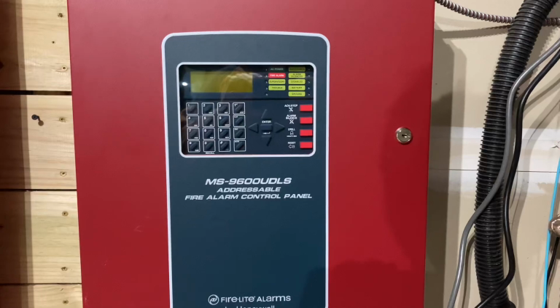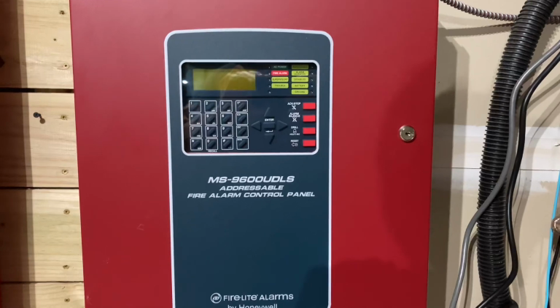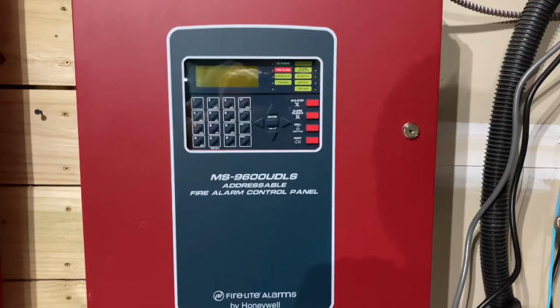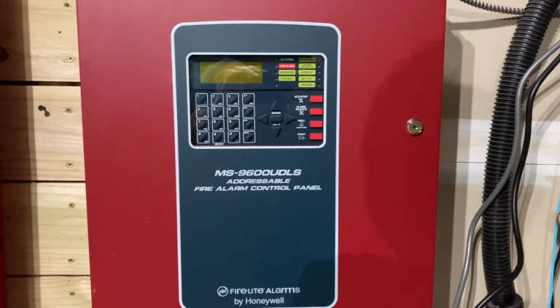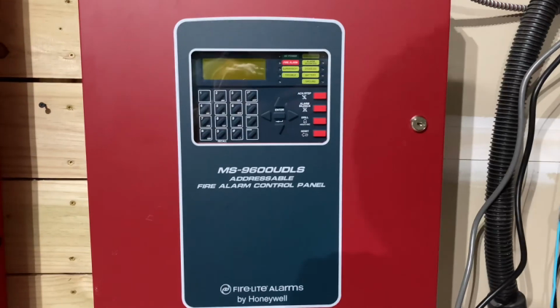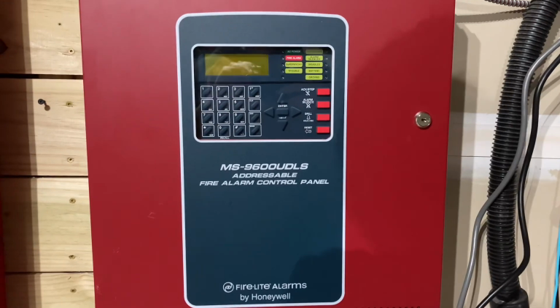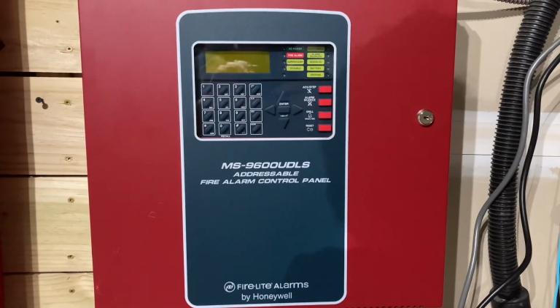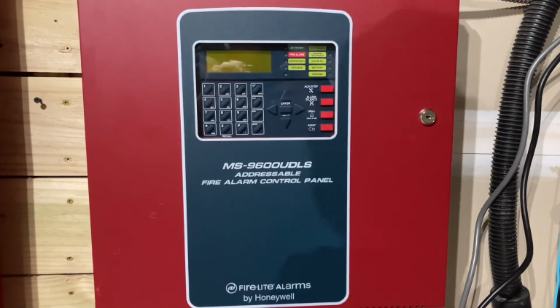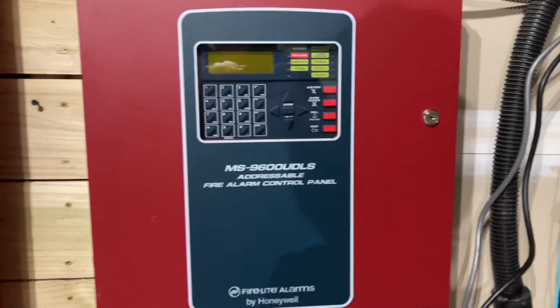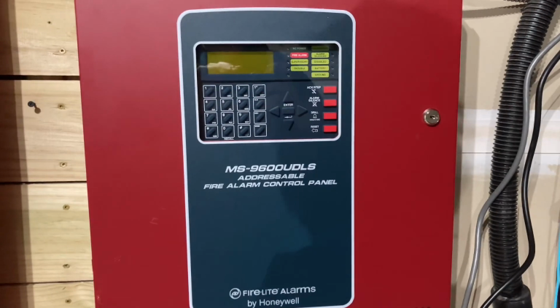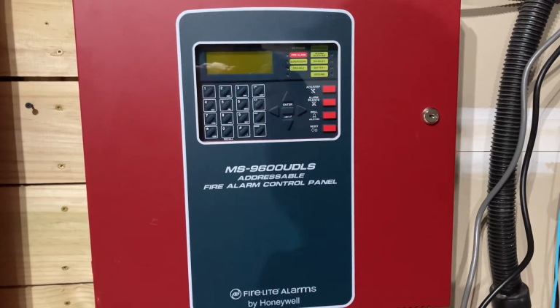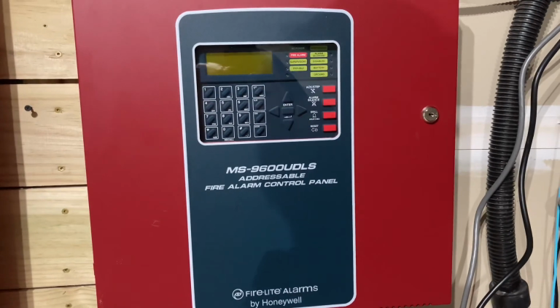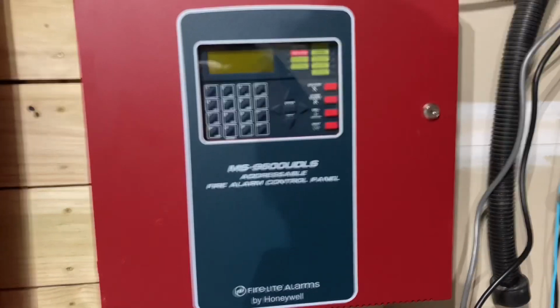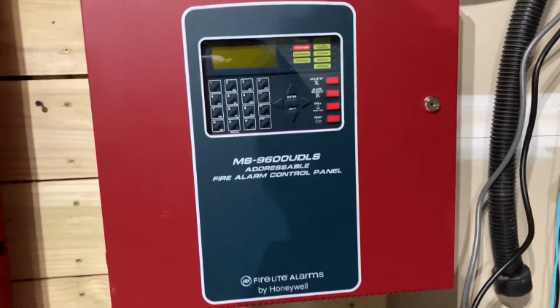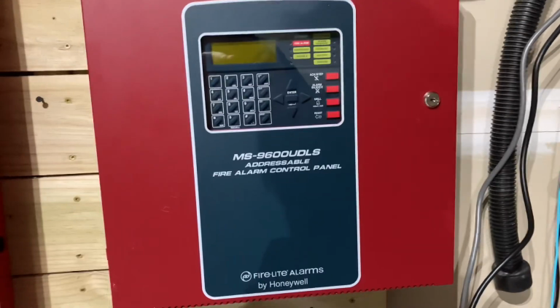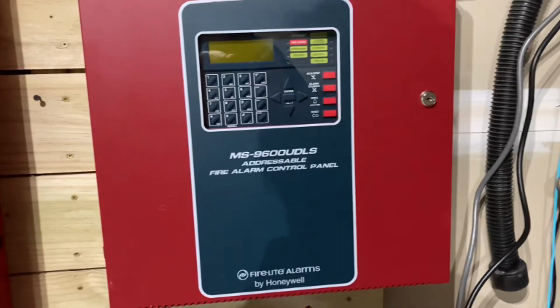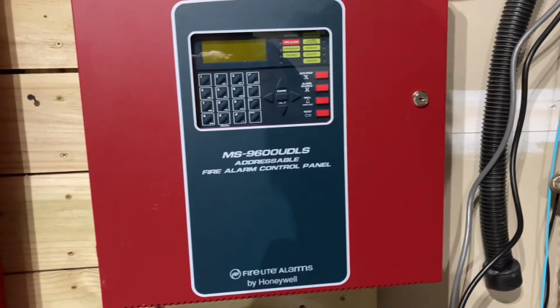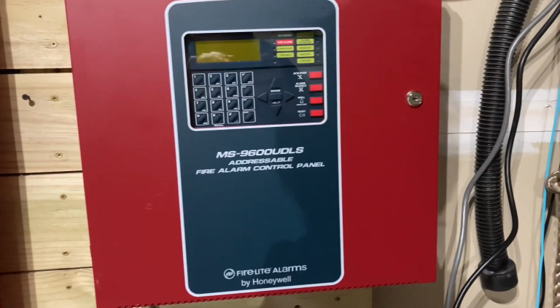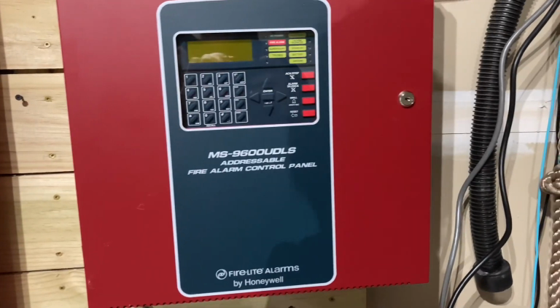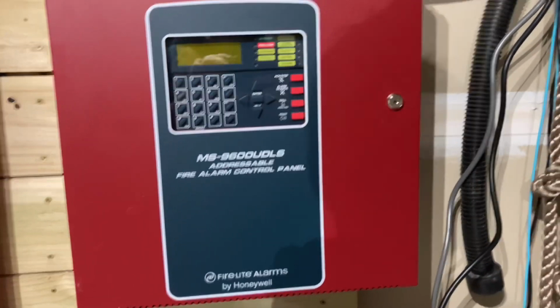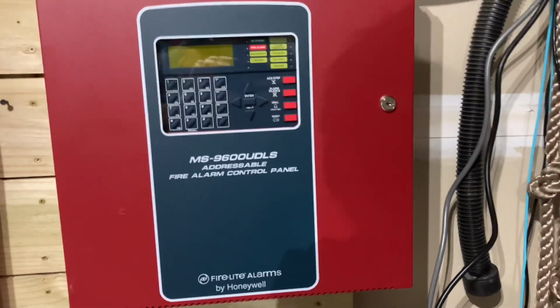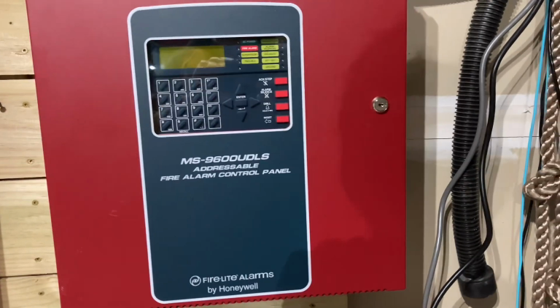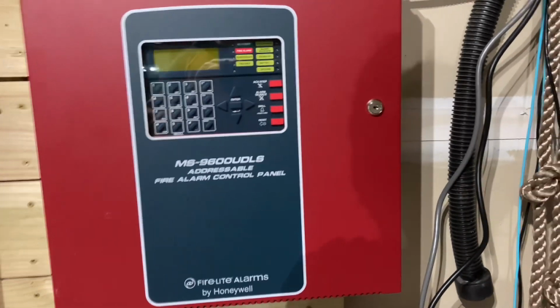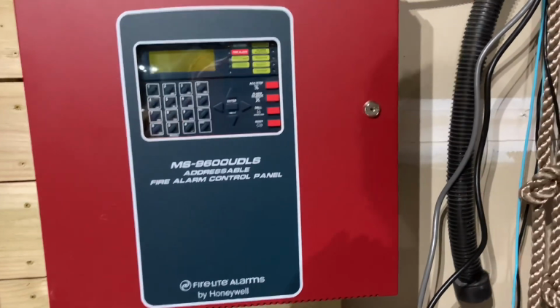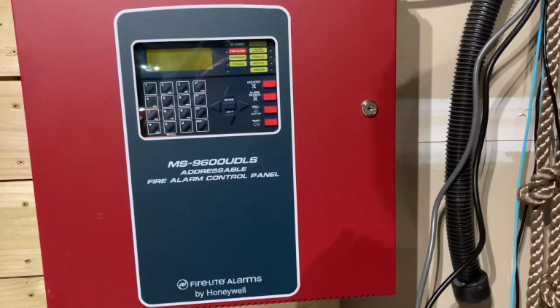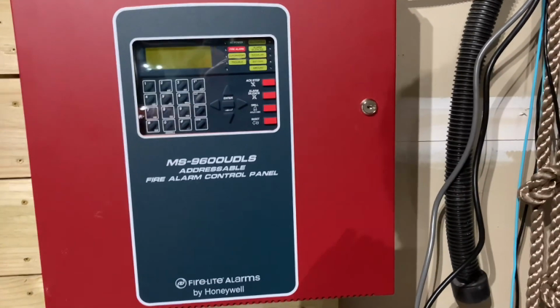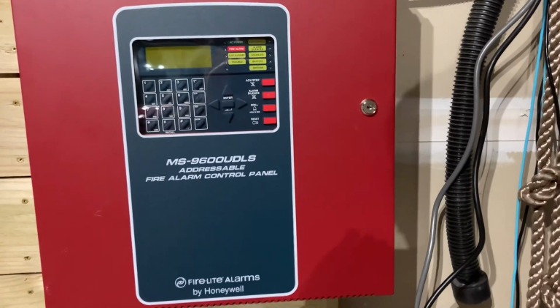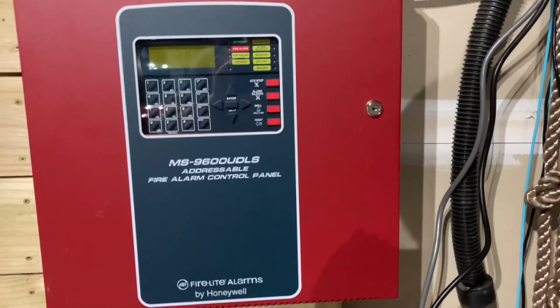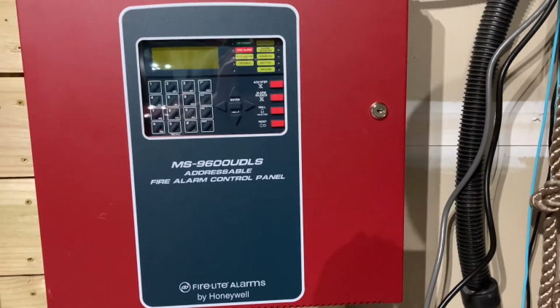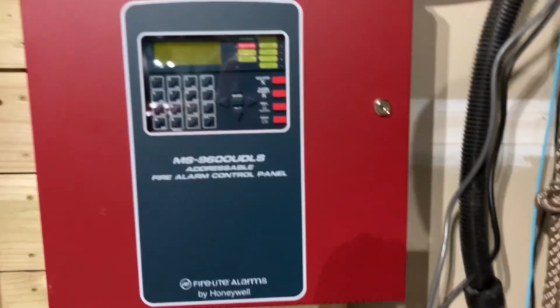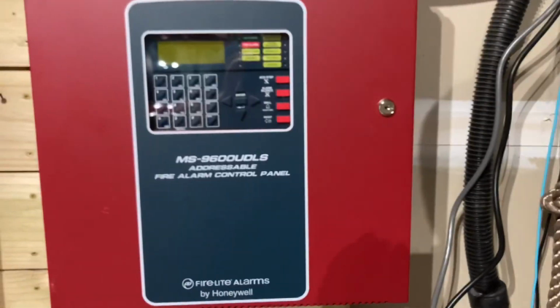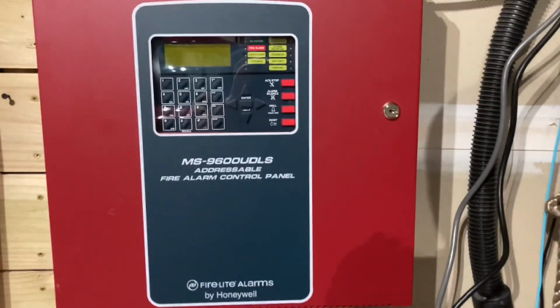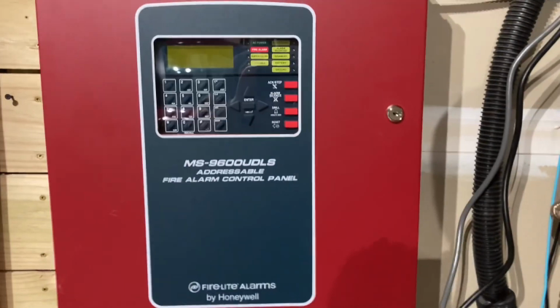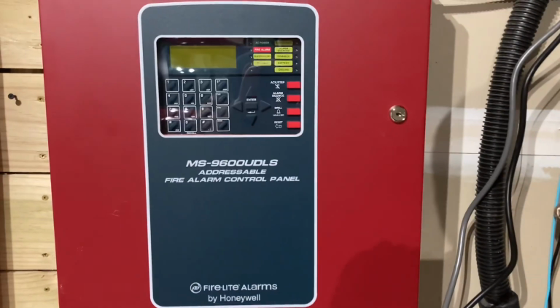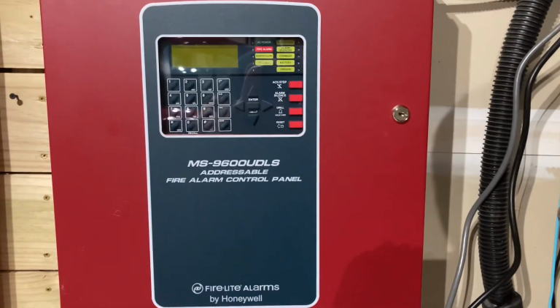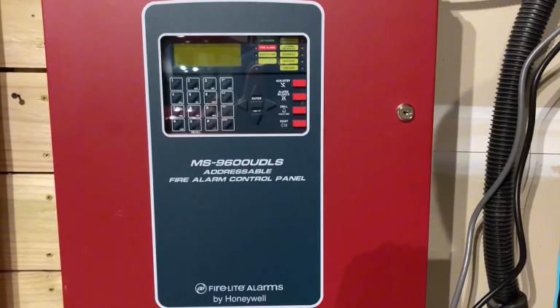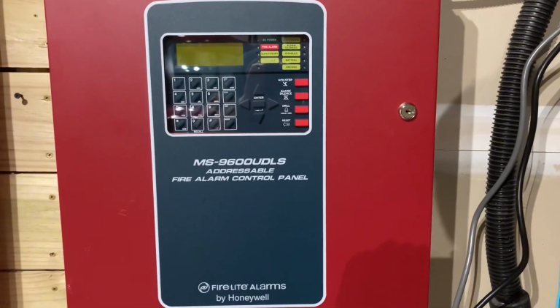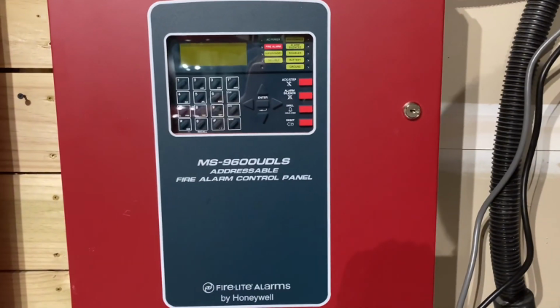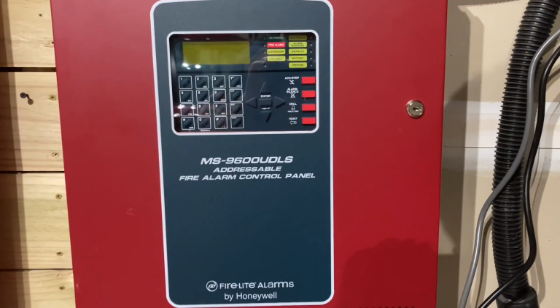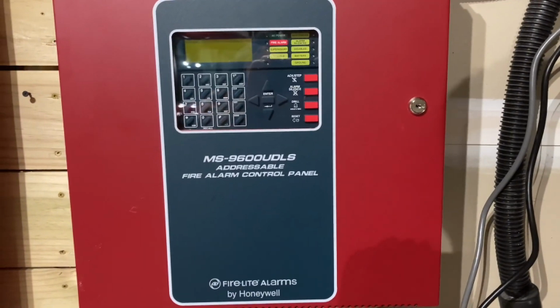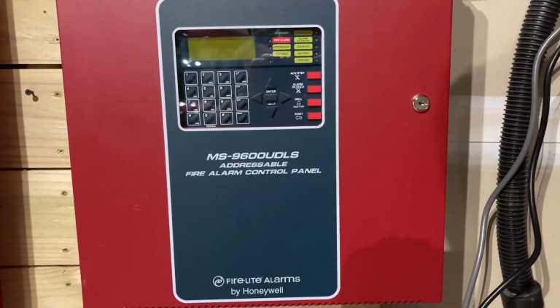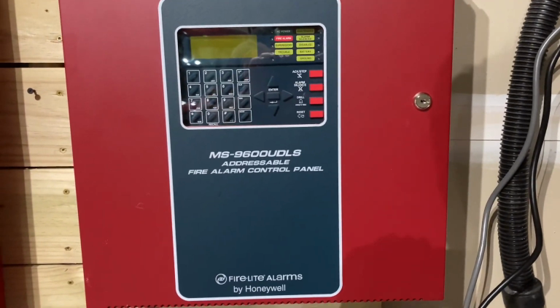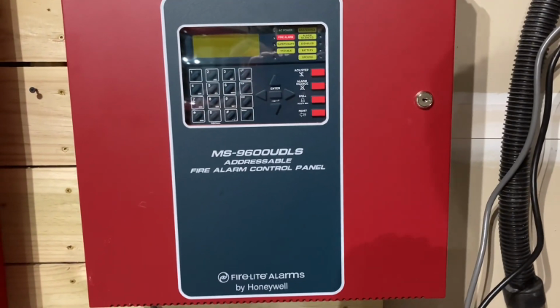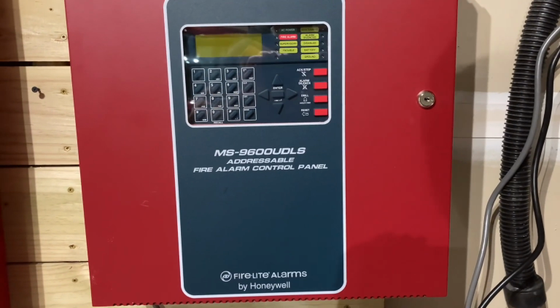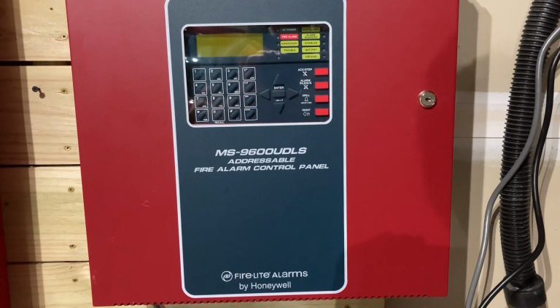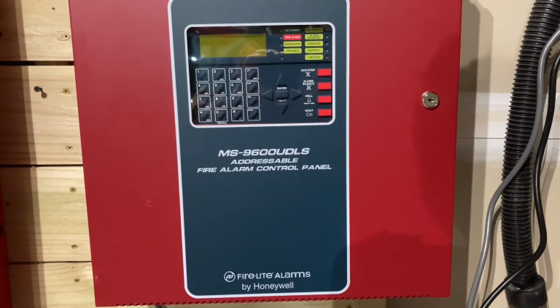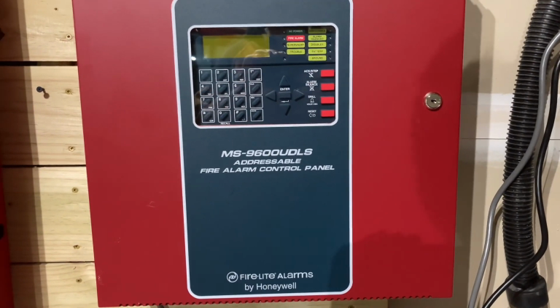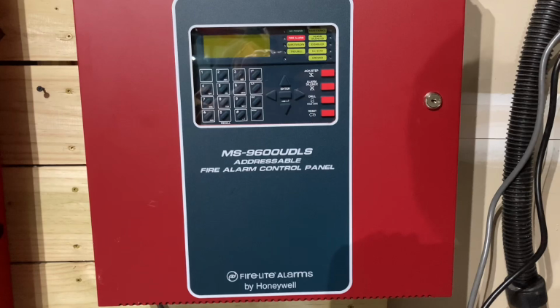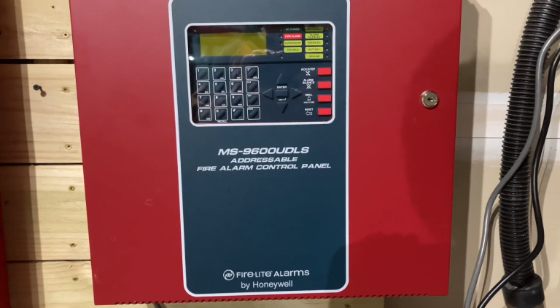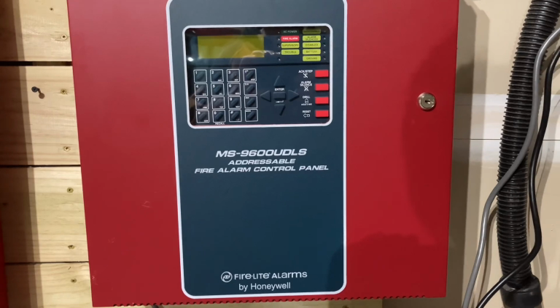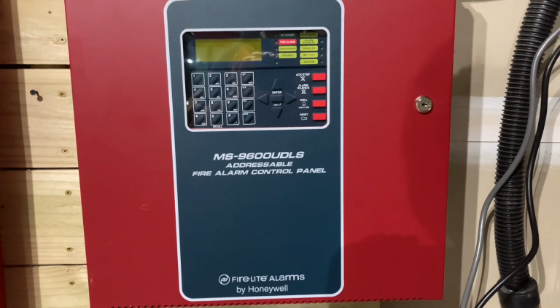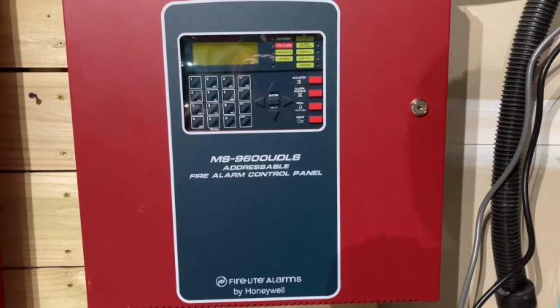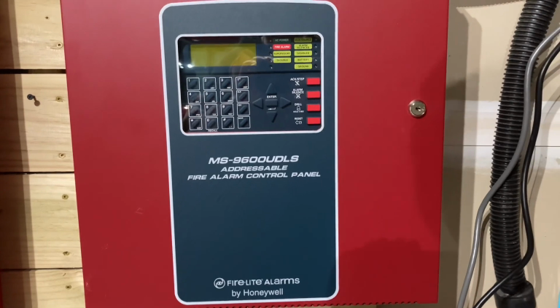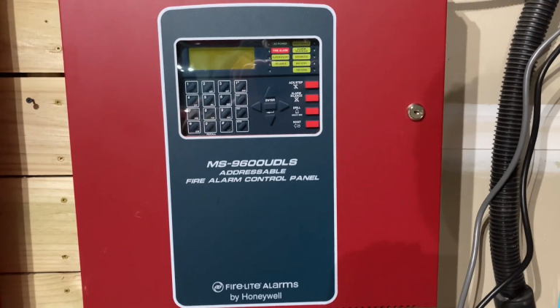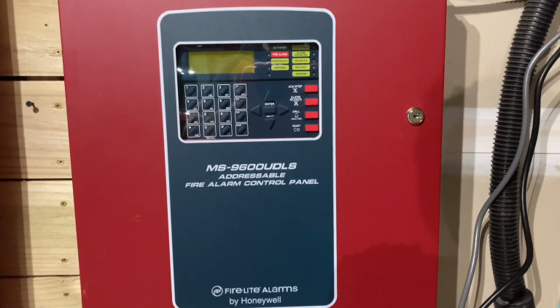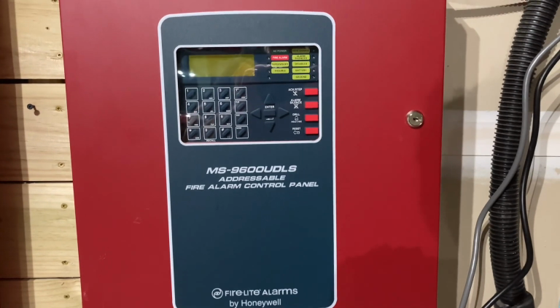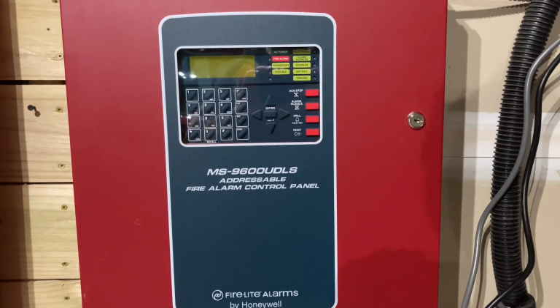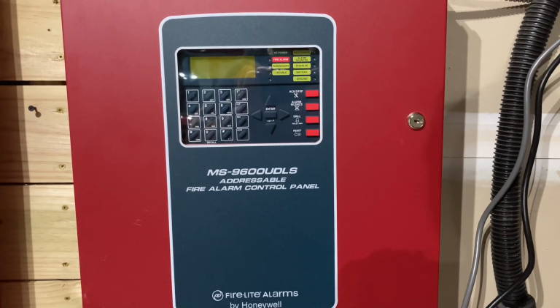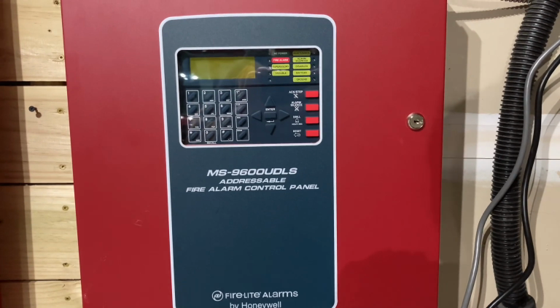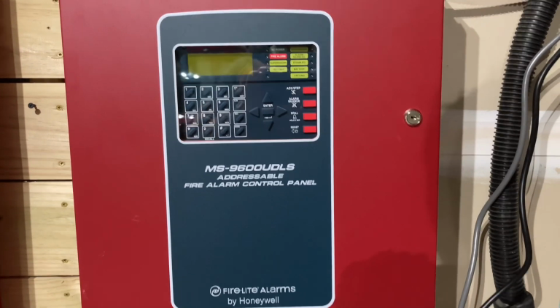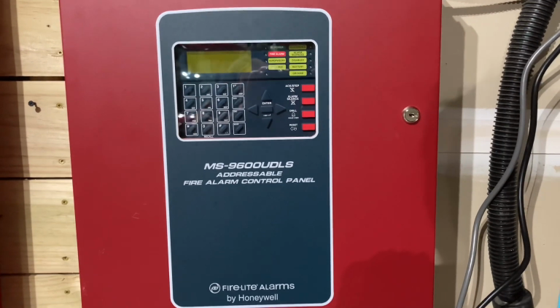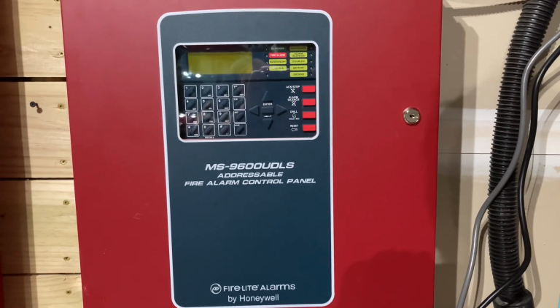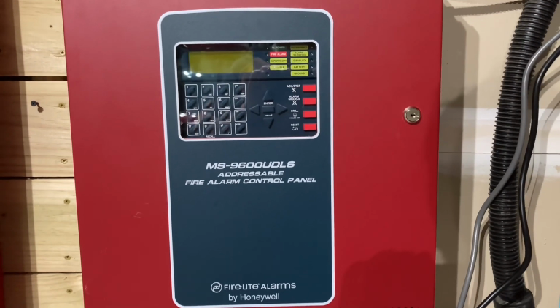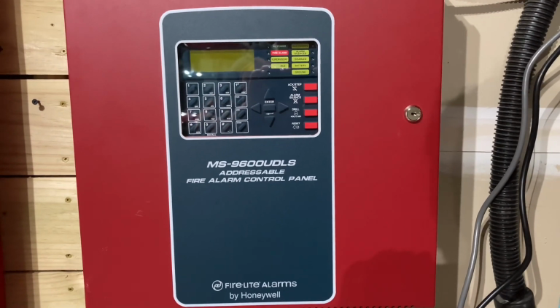Hey guys, I think it's finally time for an adjustable system test video. Let's get started.